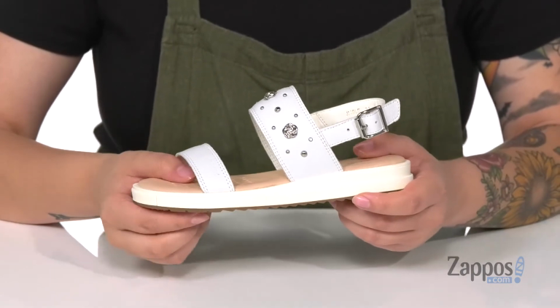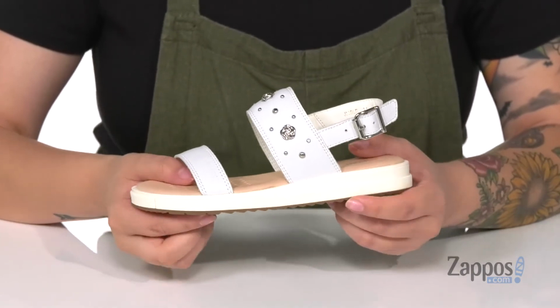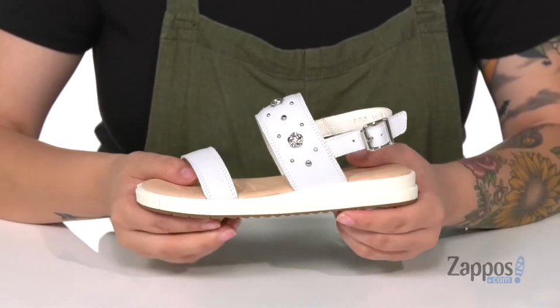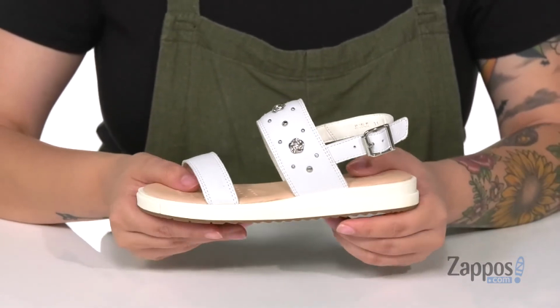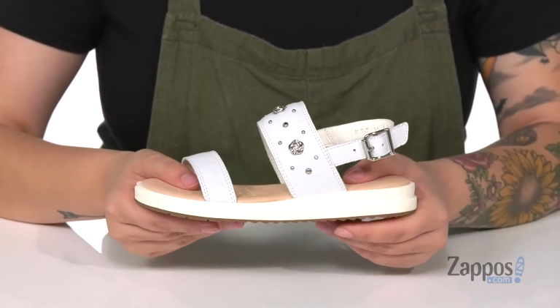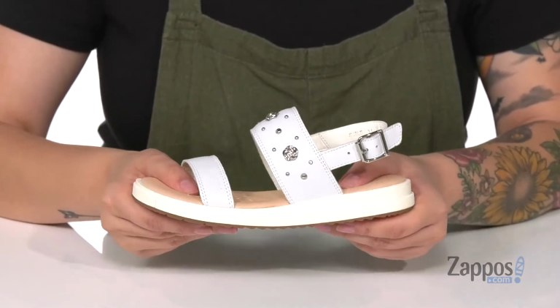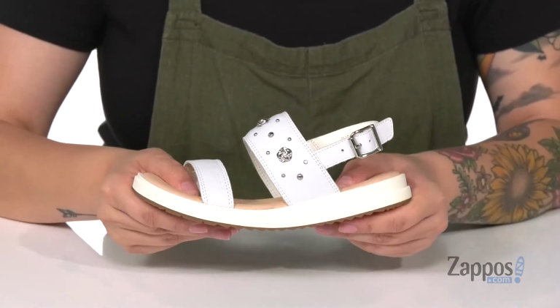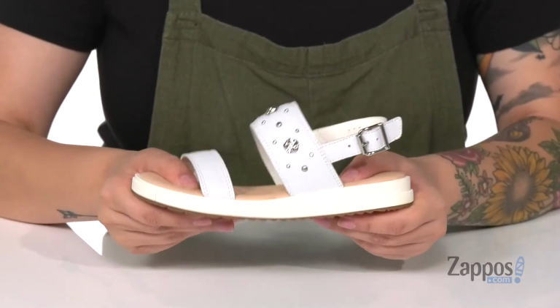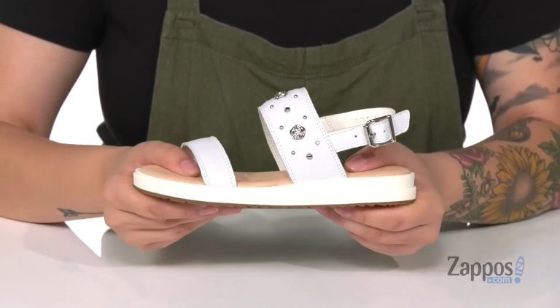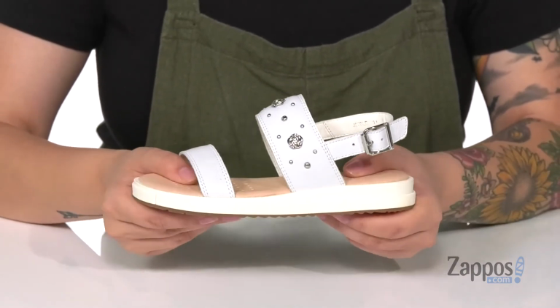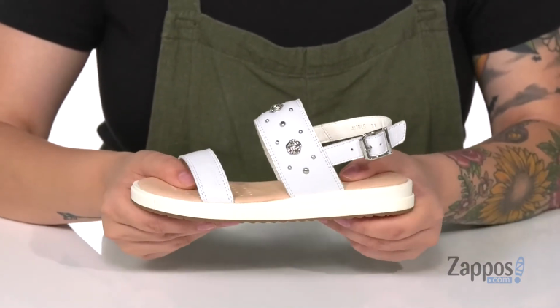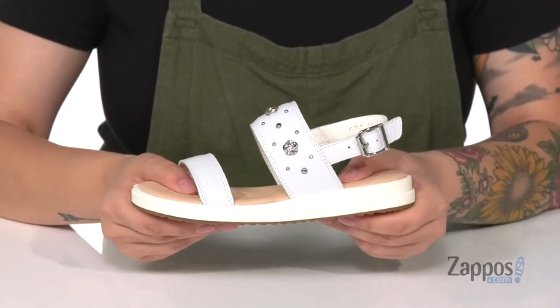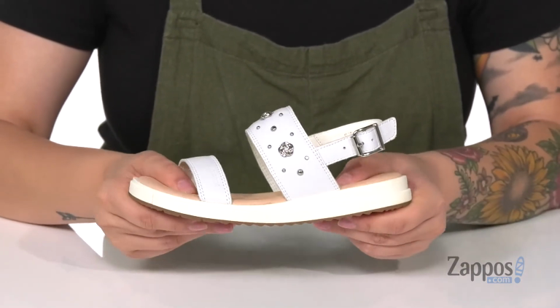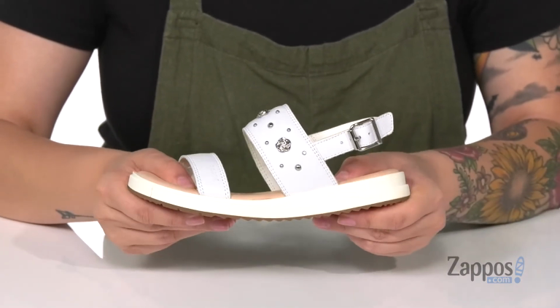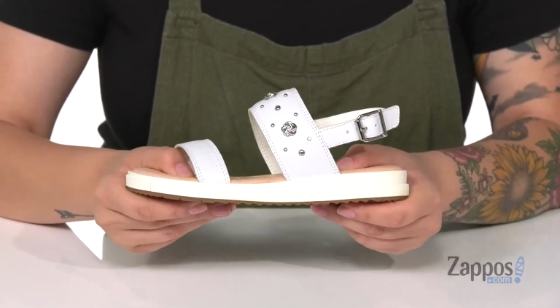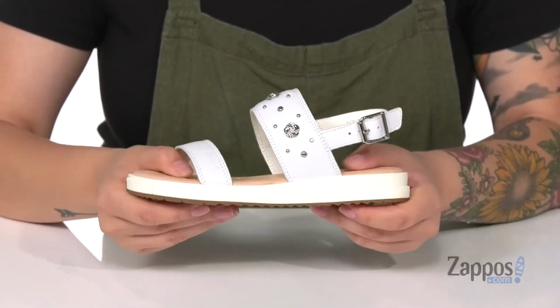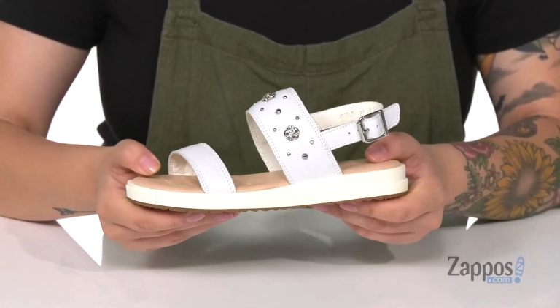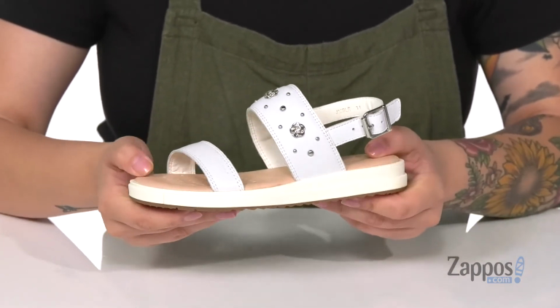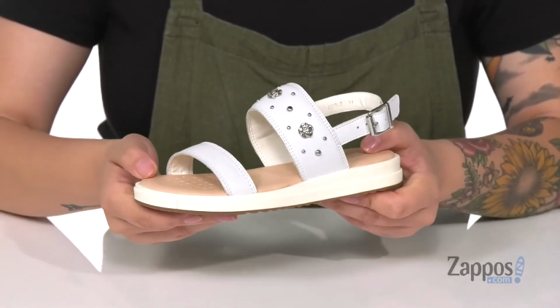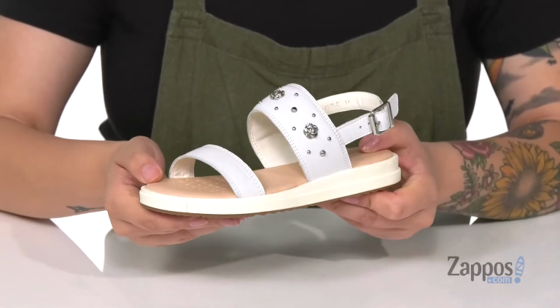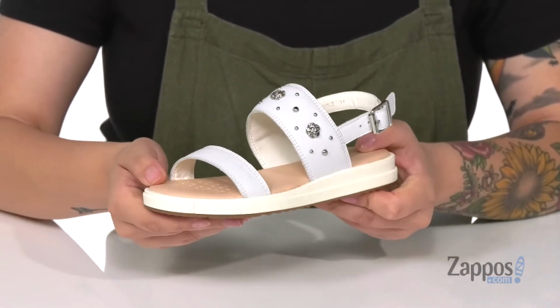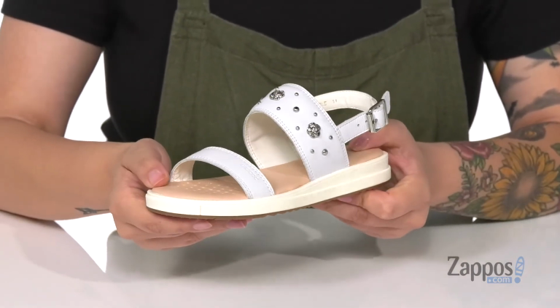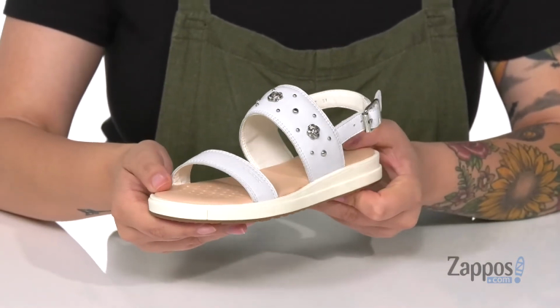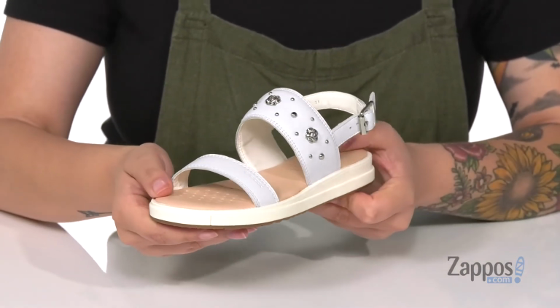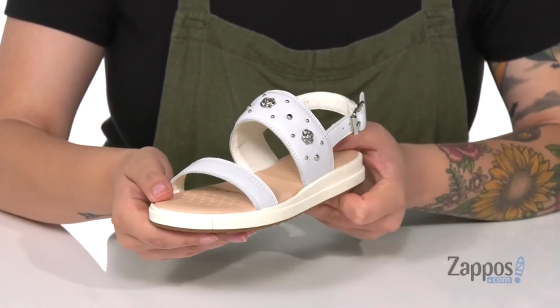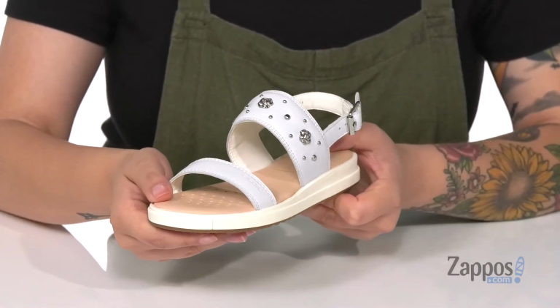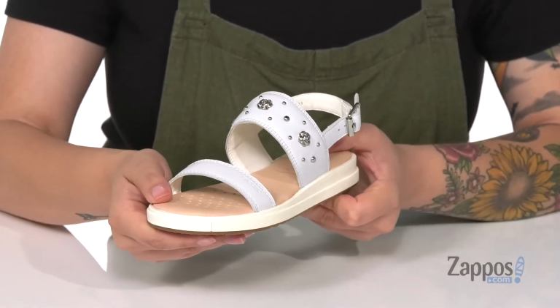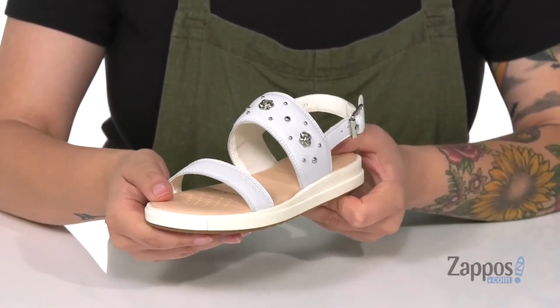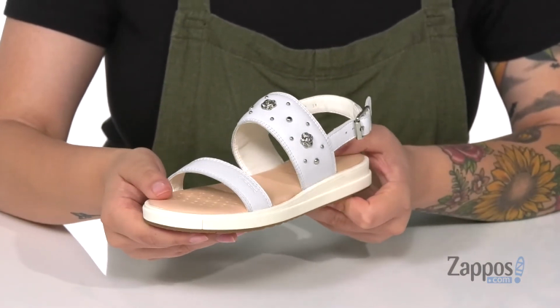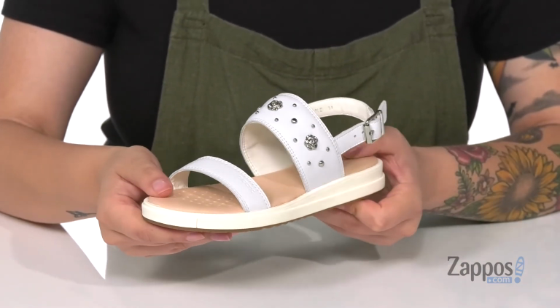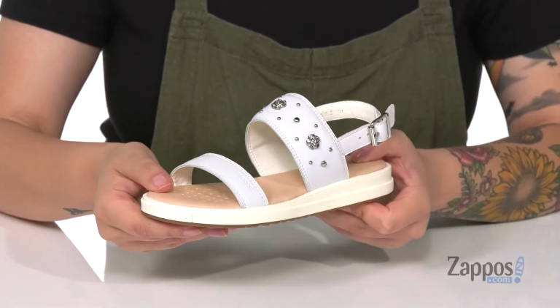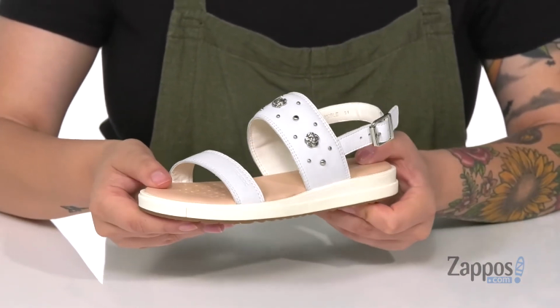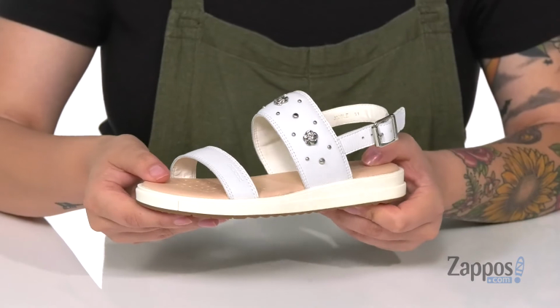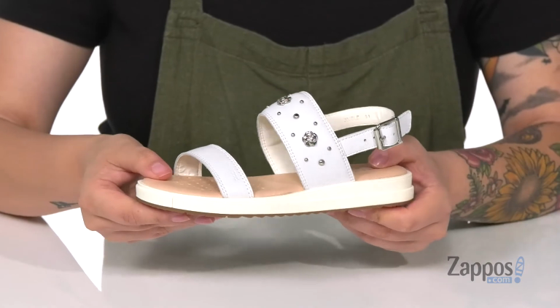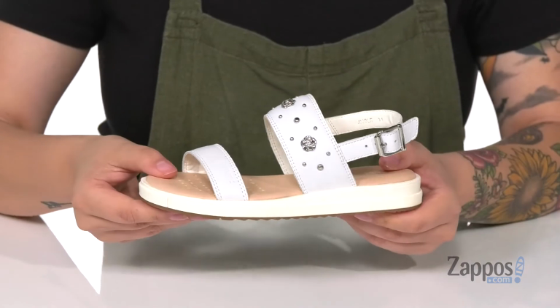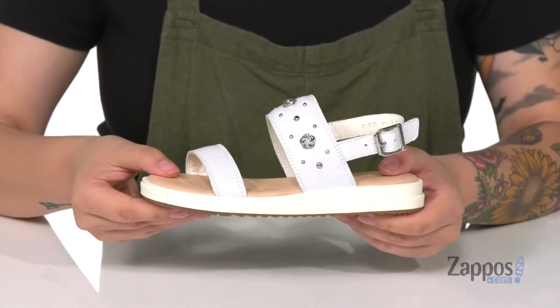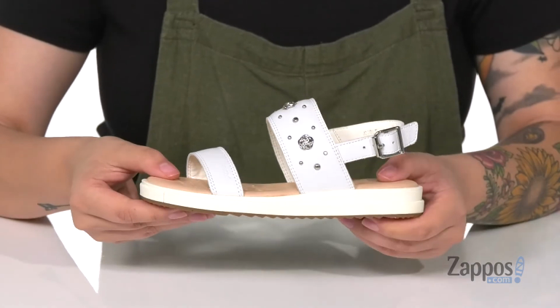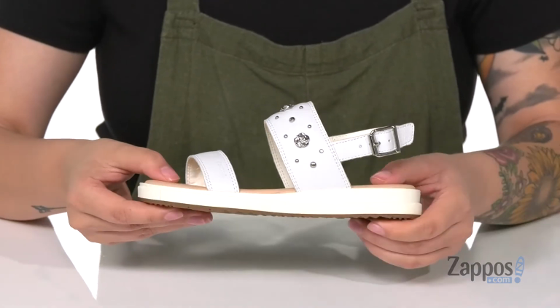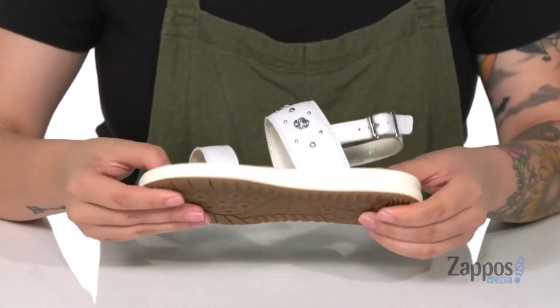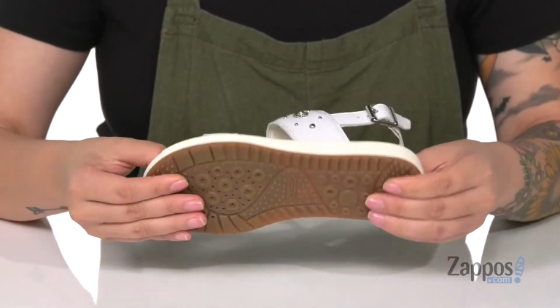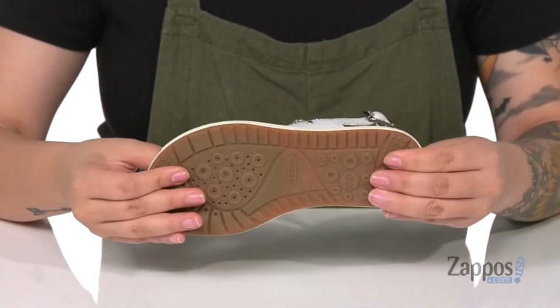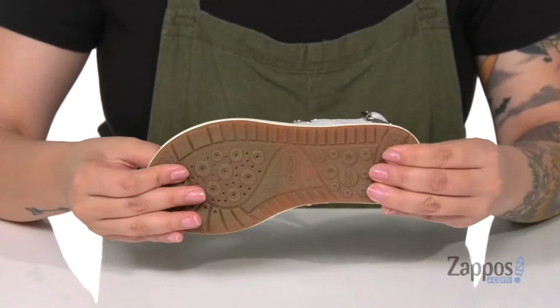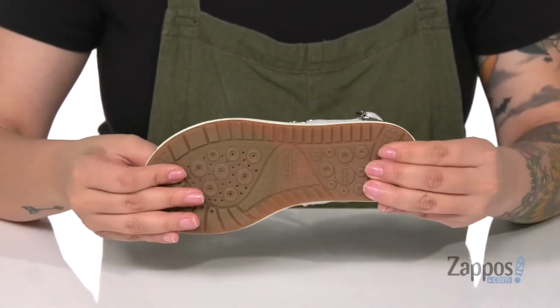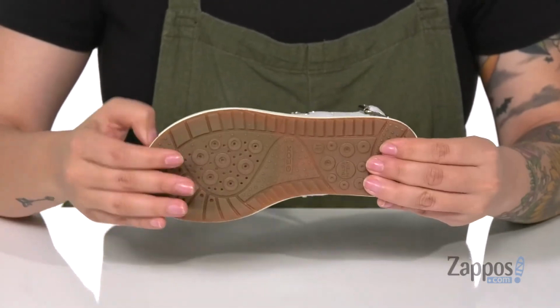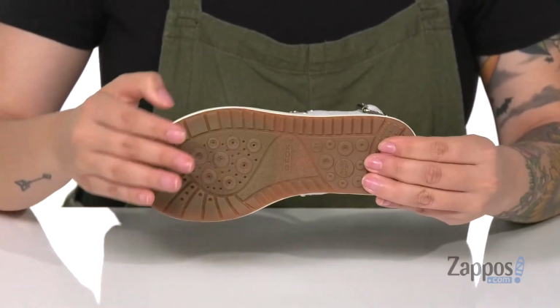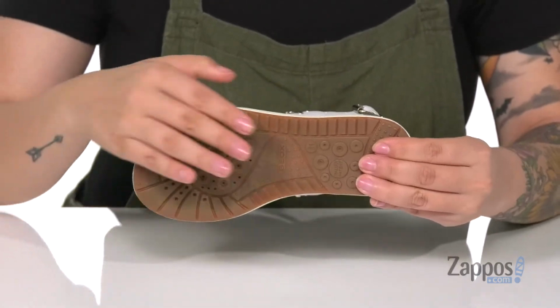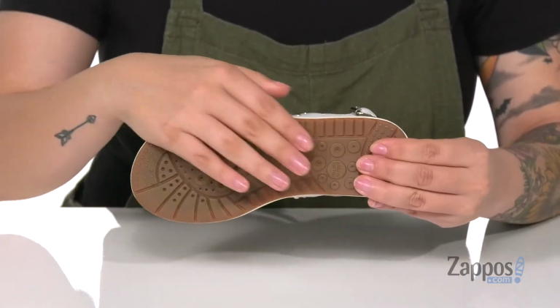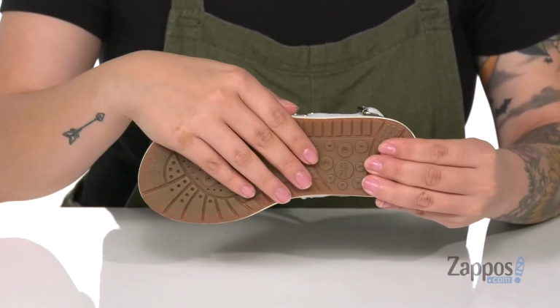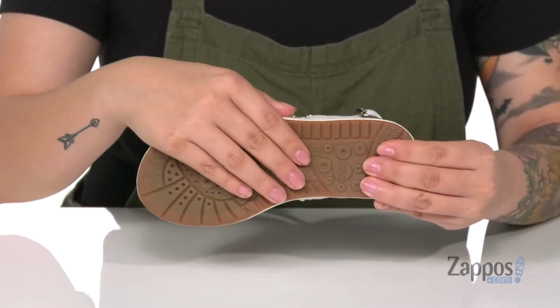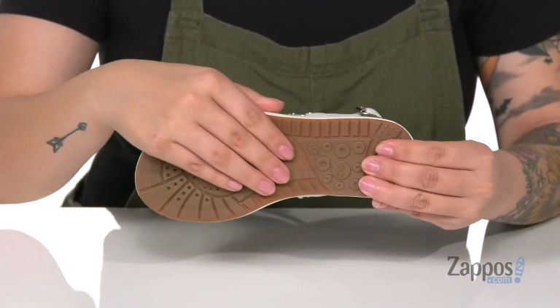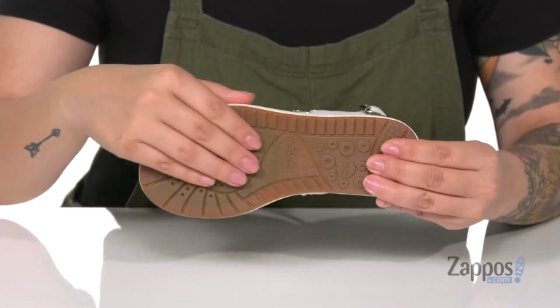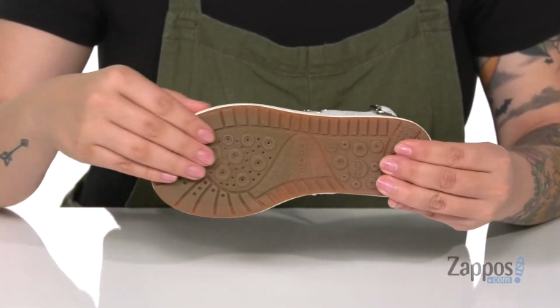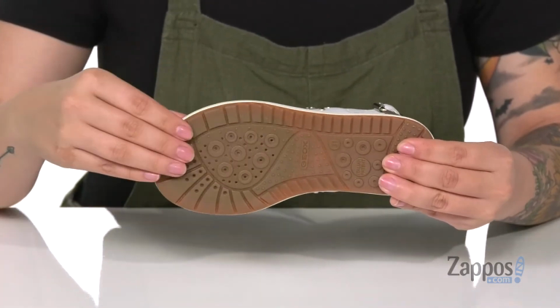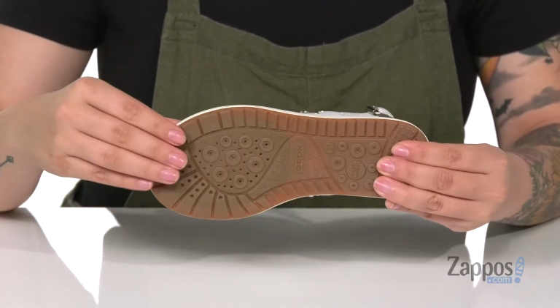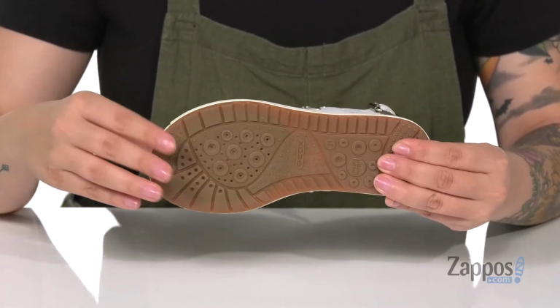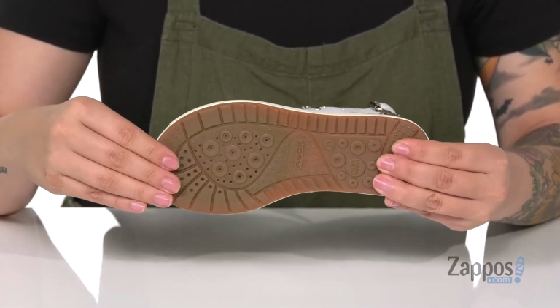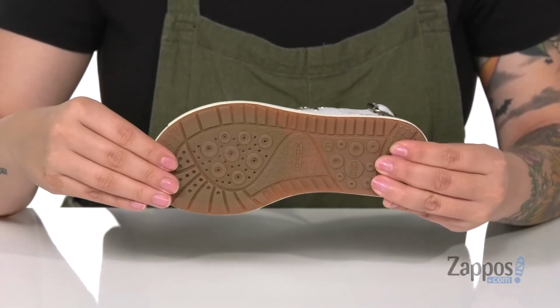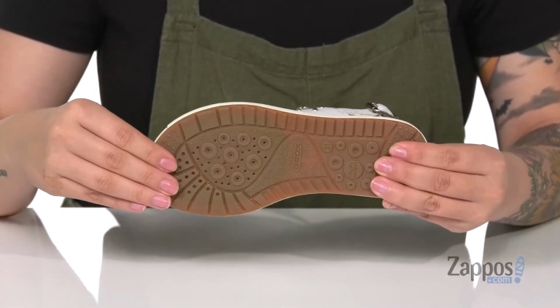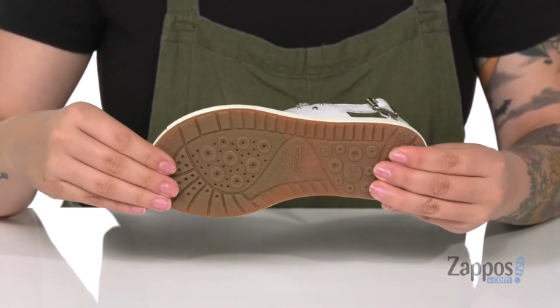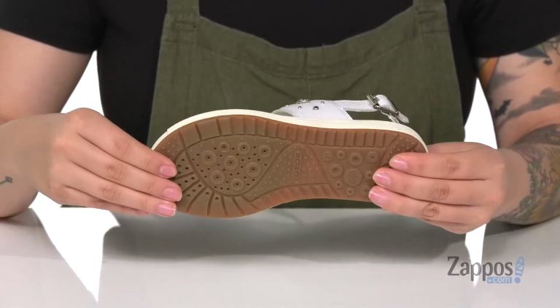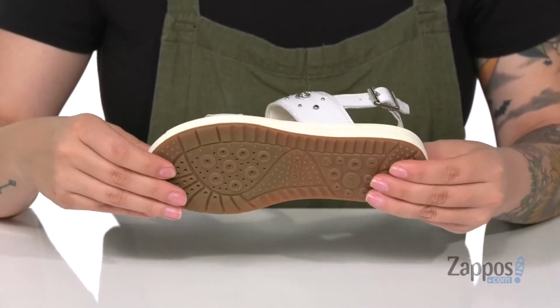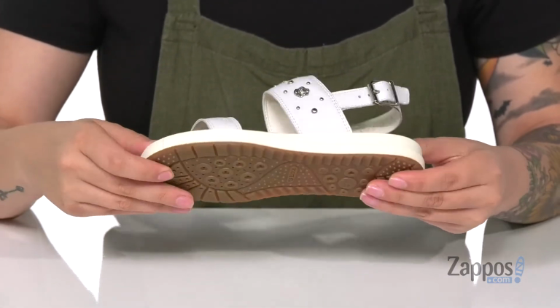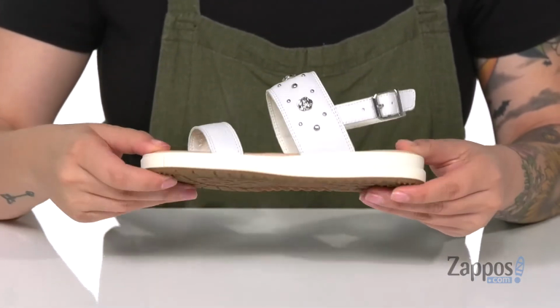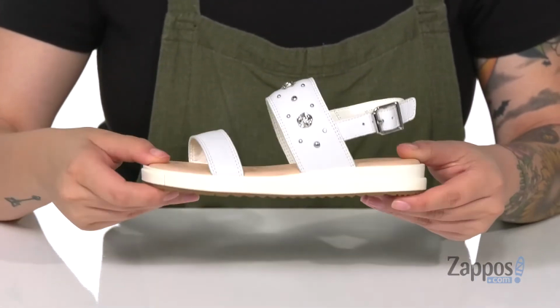They do have a little bit of flex to them so your kids can step with ease. Underneath is a grippy outsole for traction.